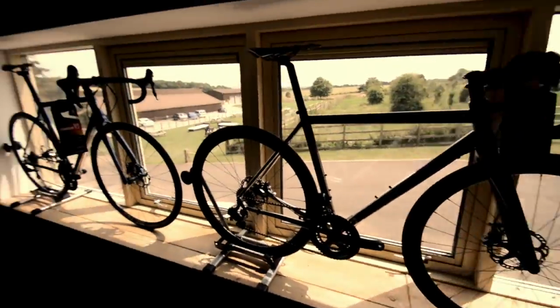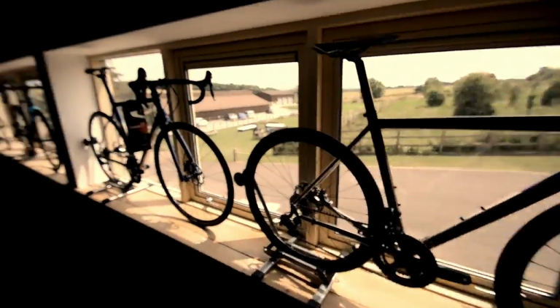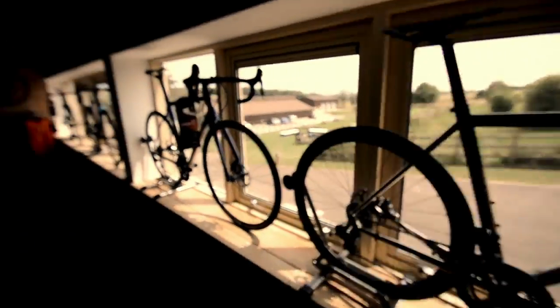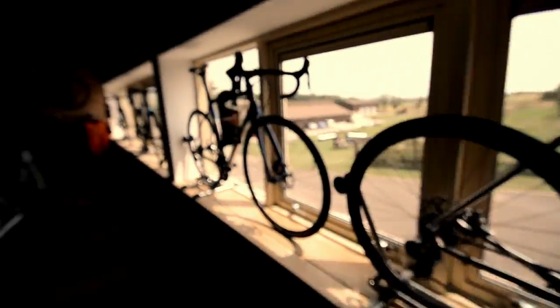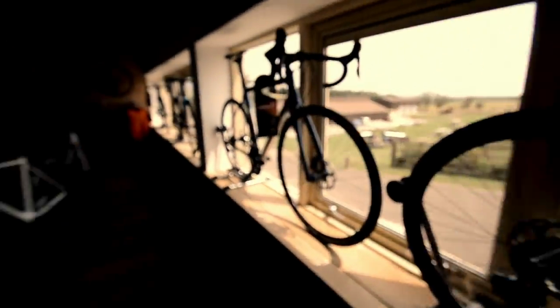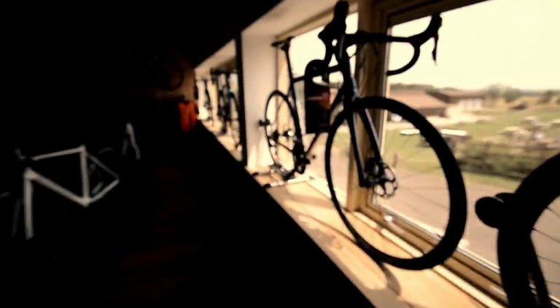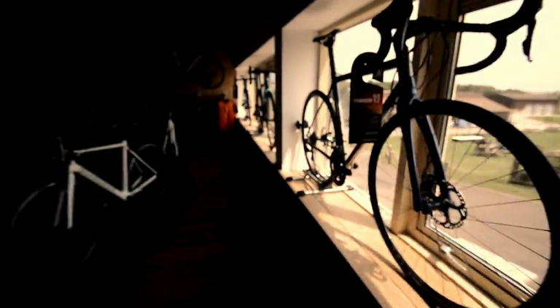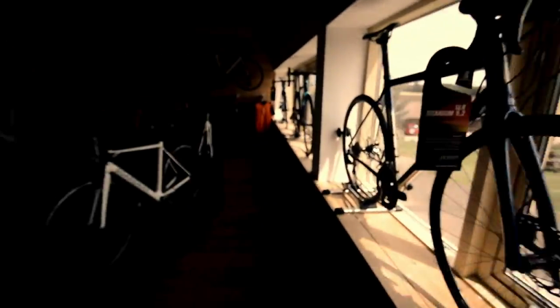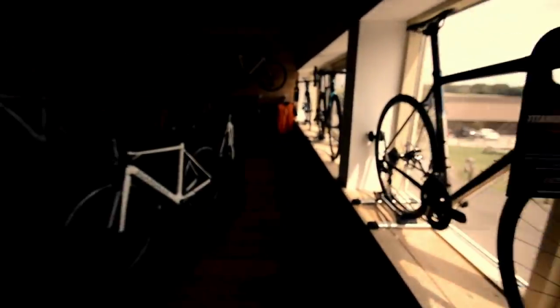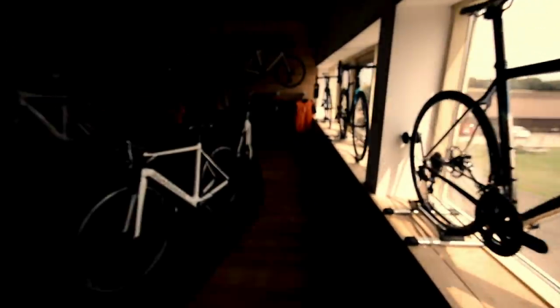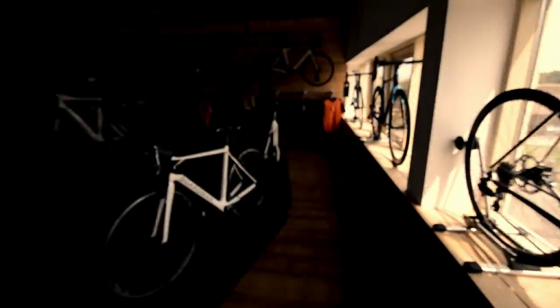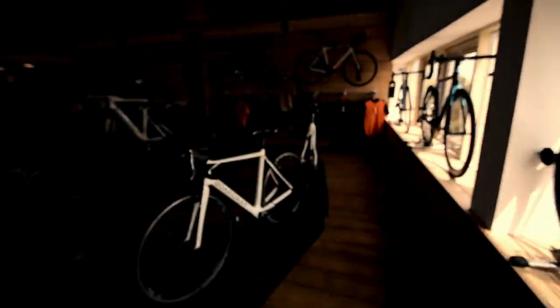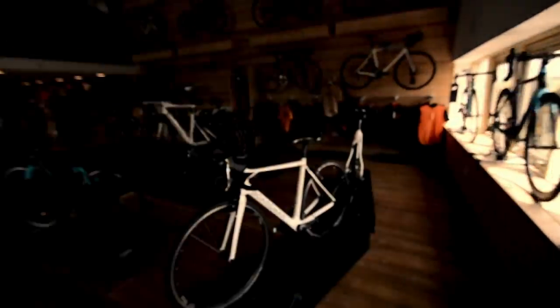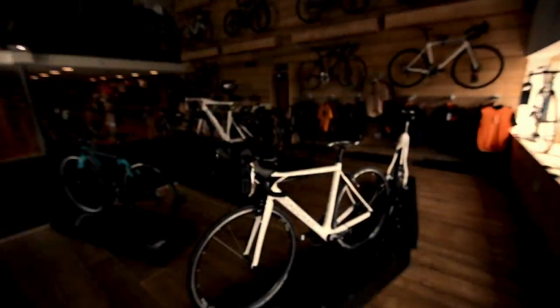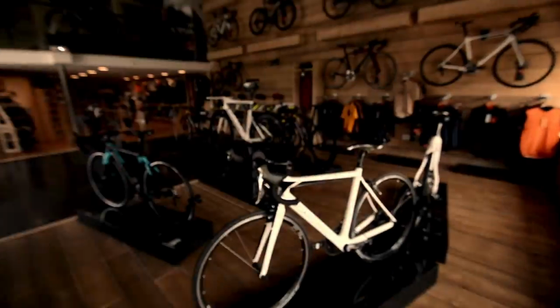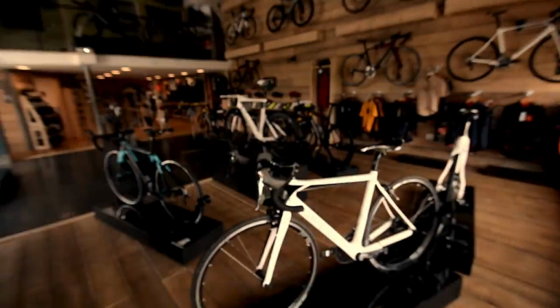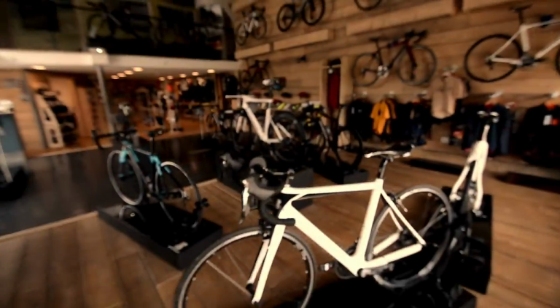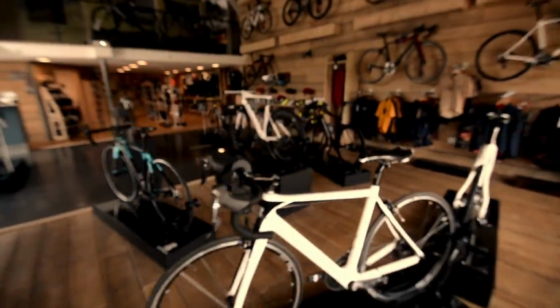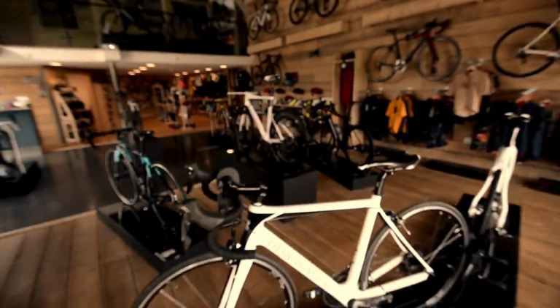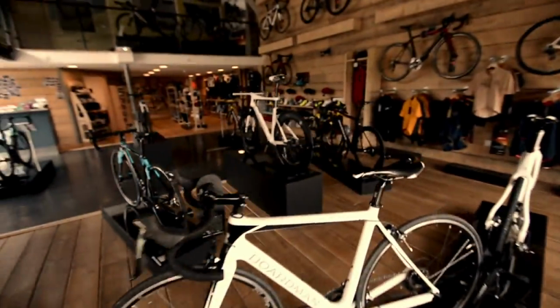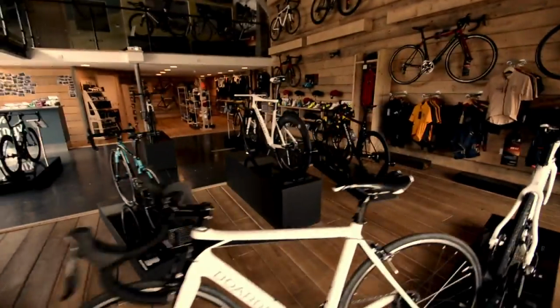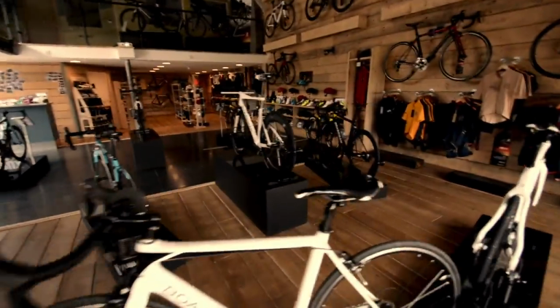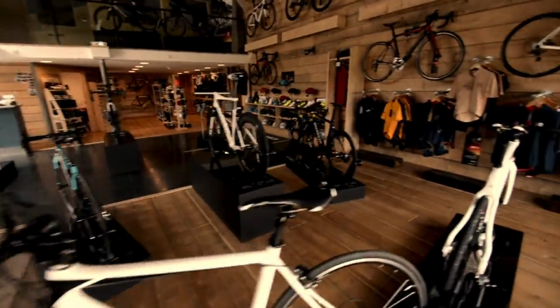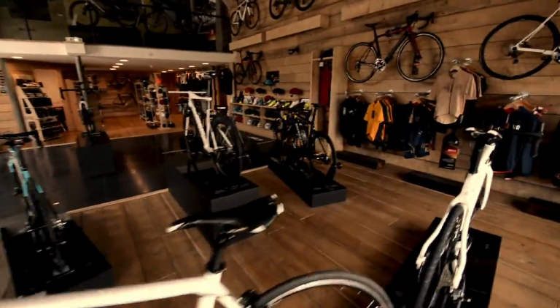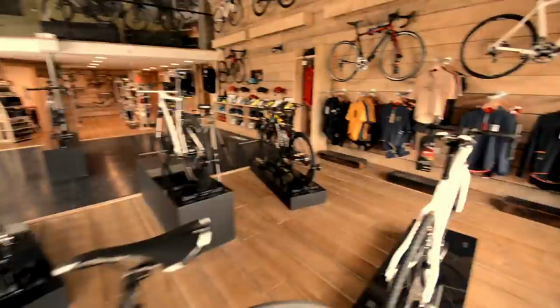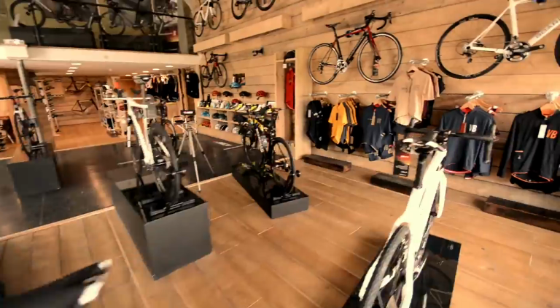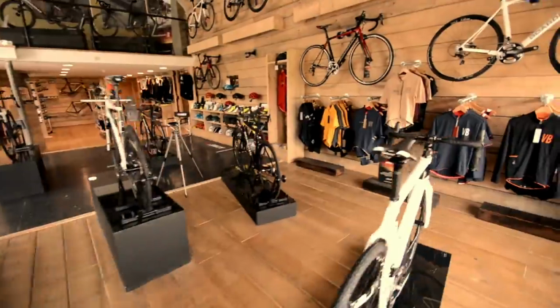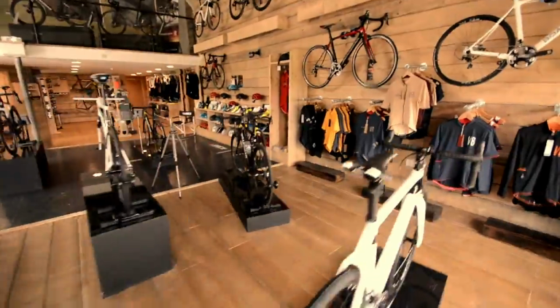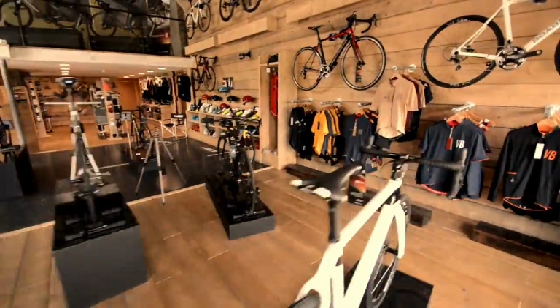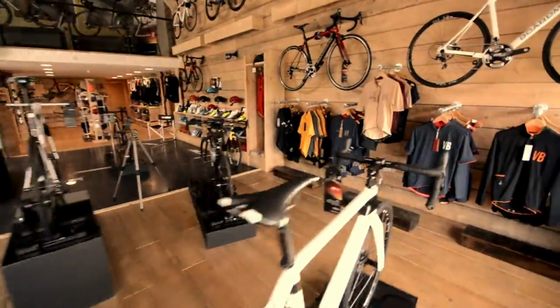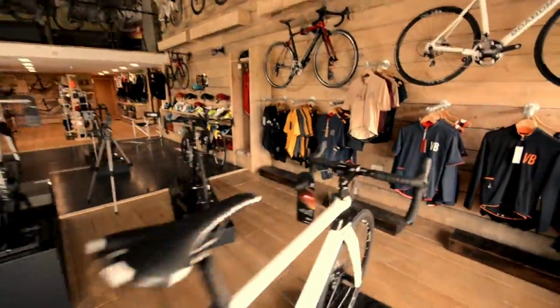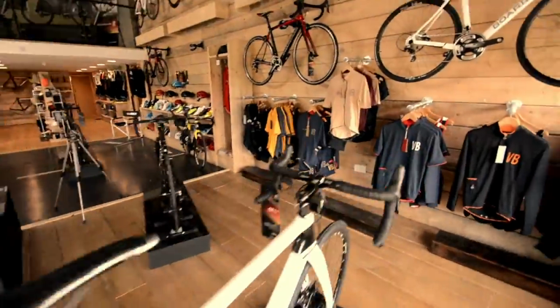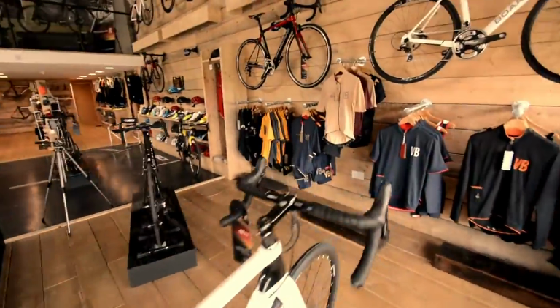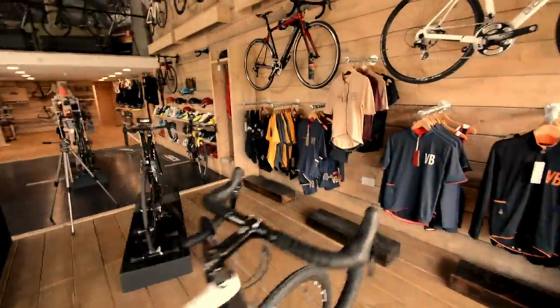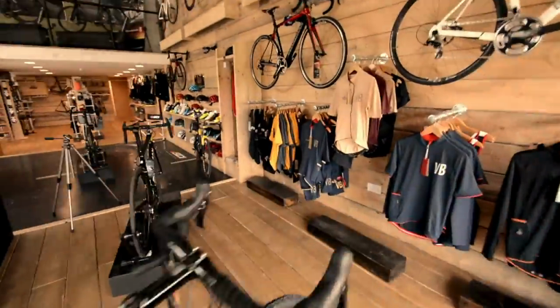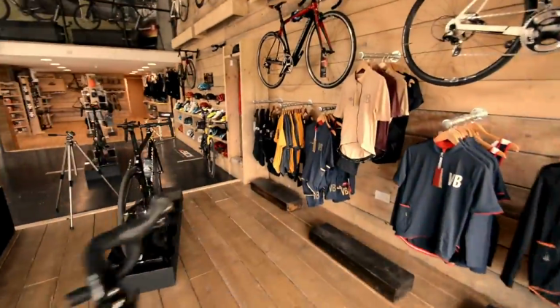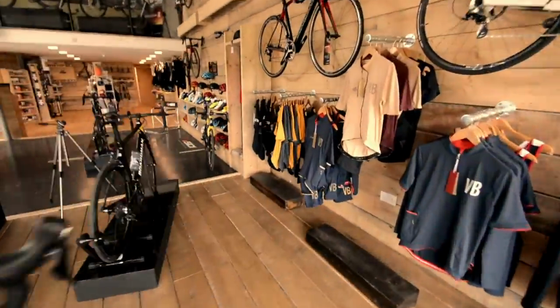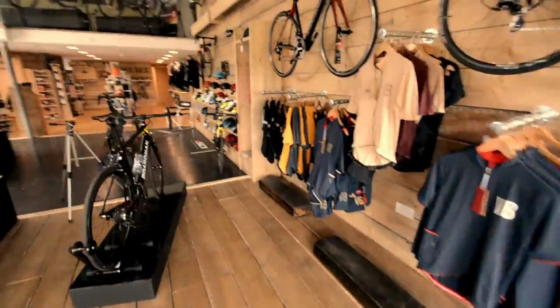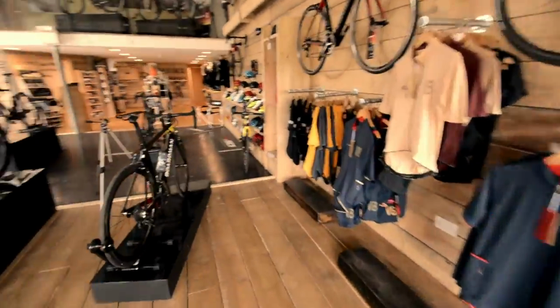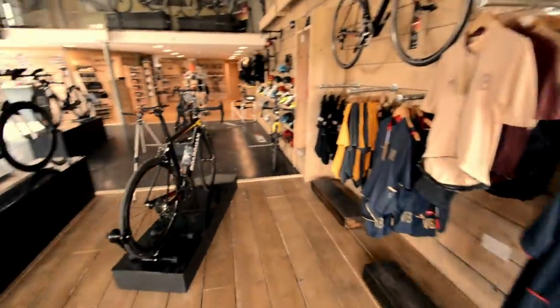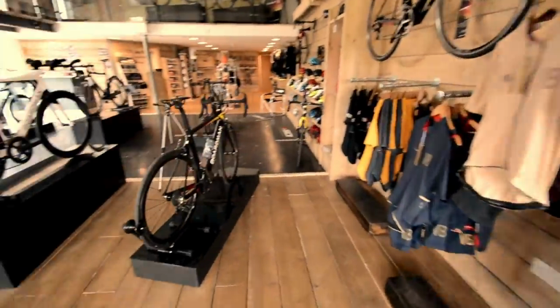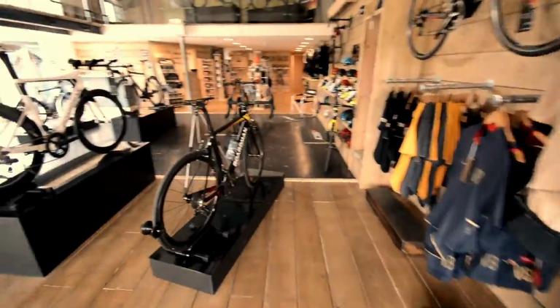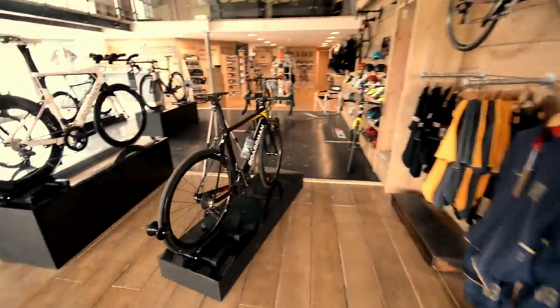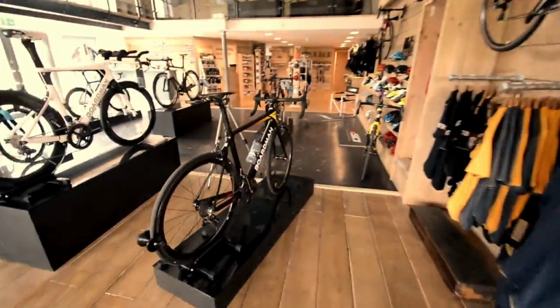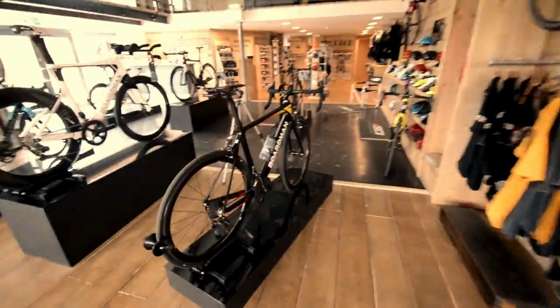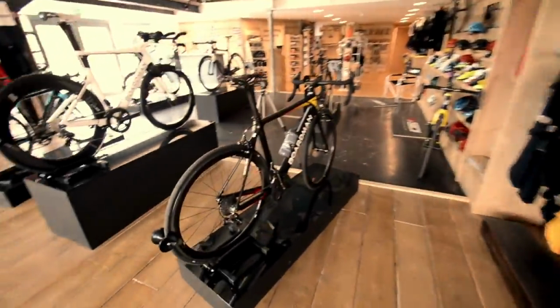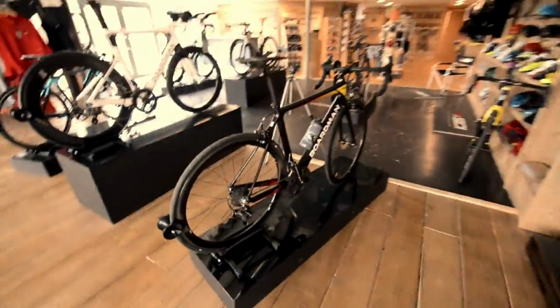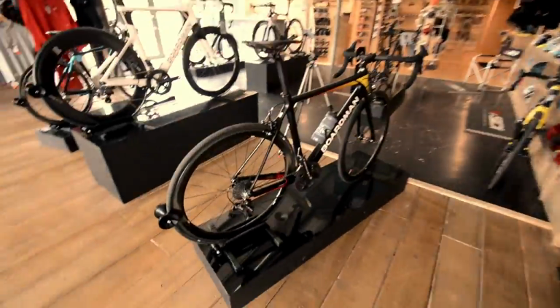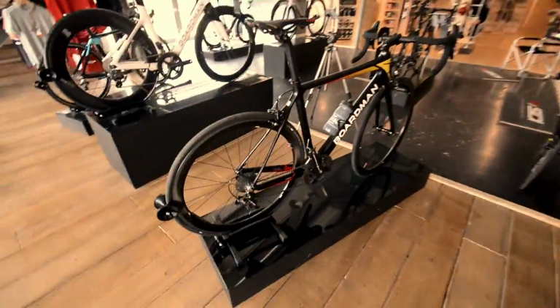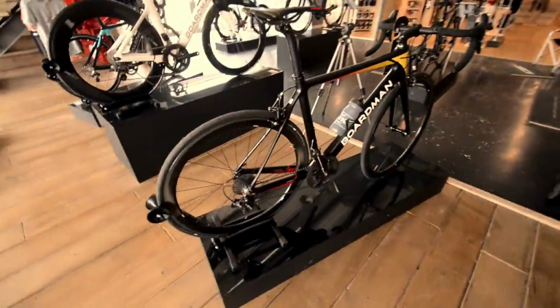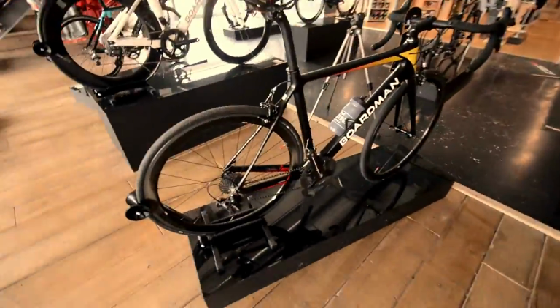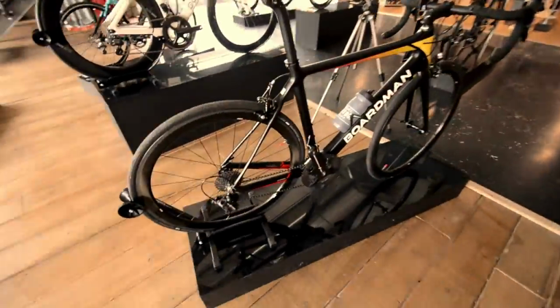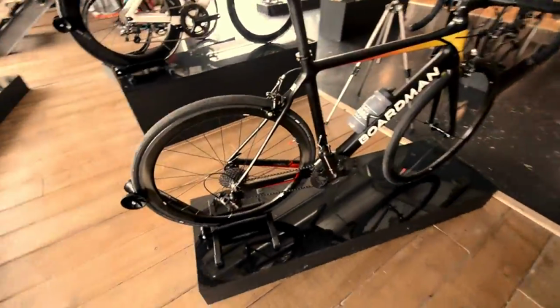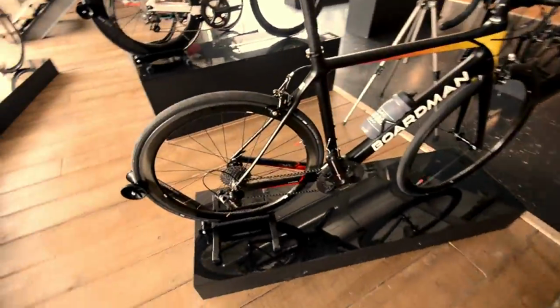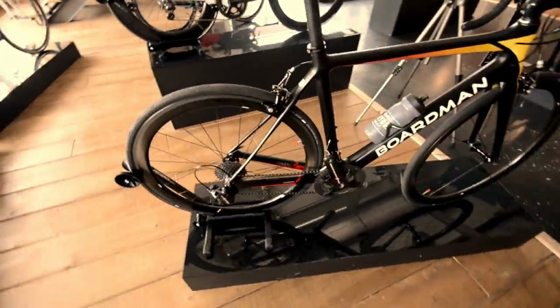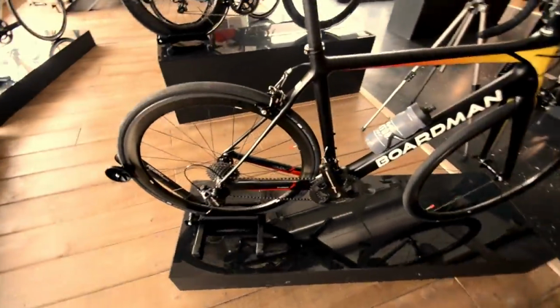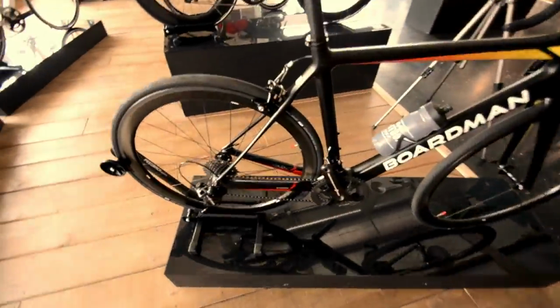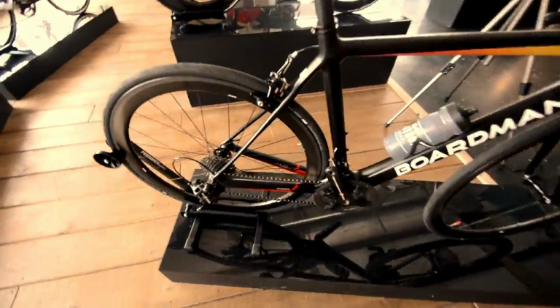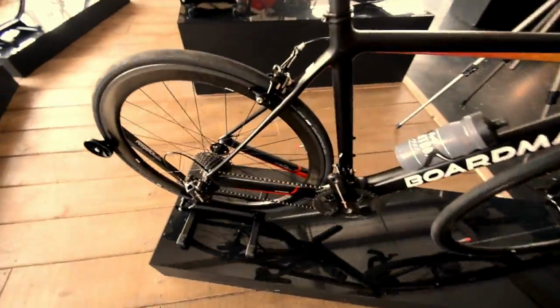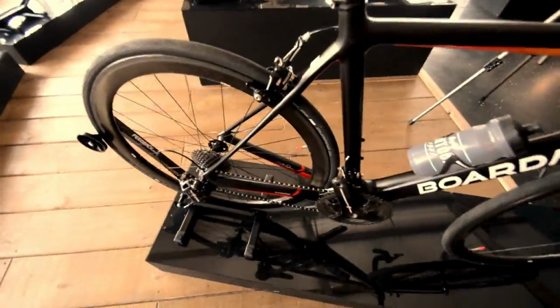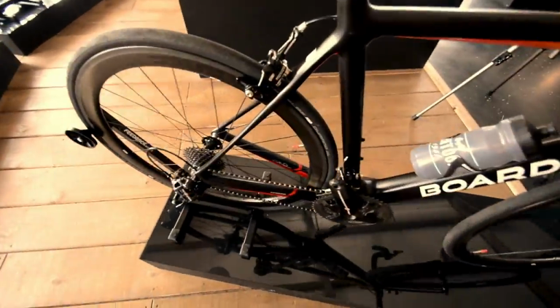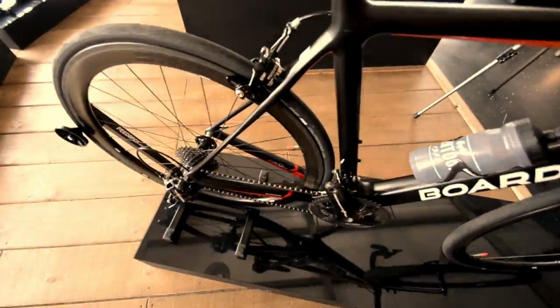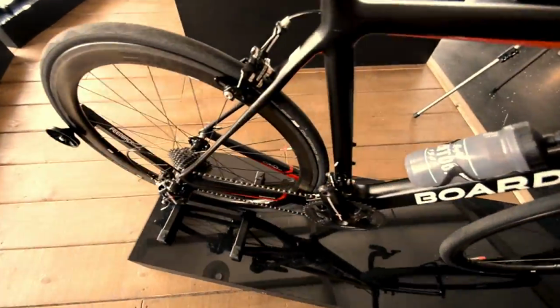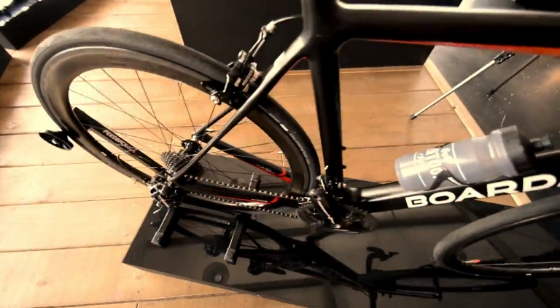All bikes at Café Vontoux receive a layer of our Carnauba wax before handover, and the same again with all bikes in for servicing.